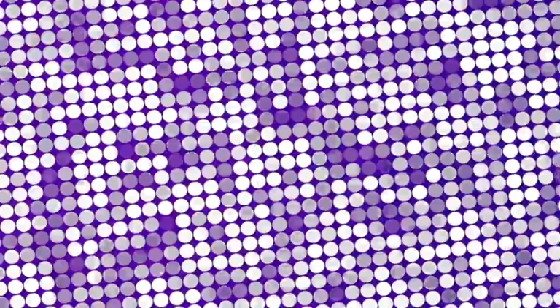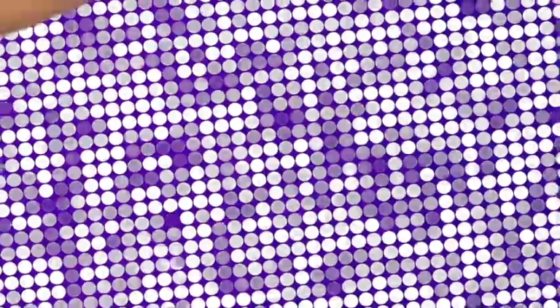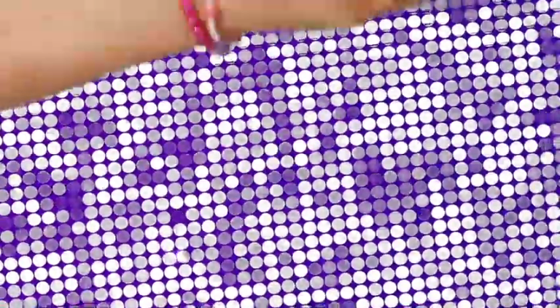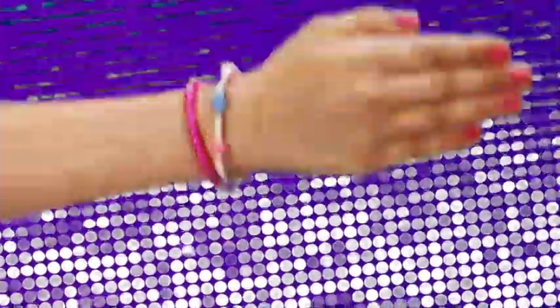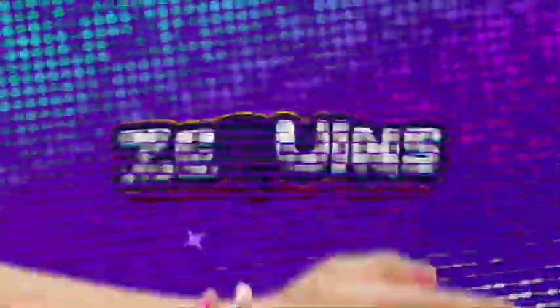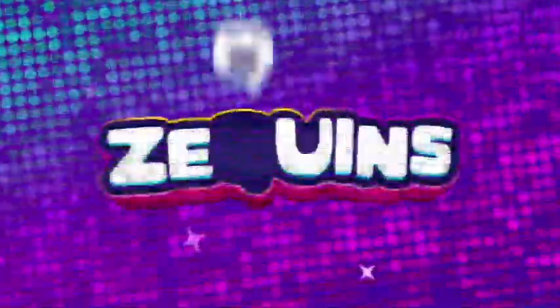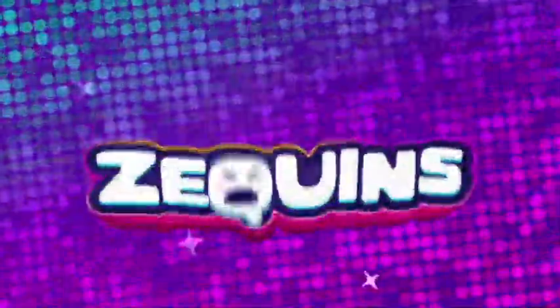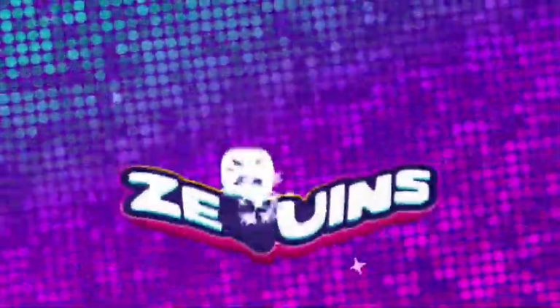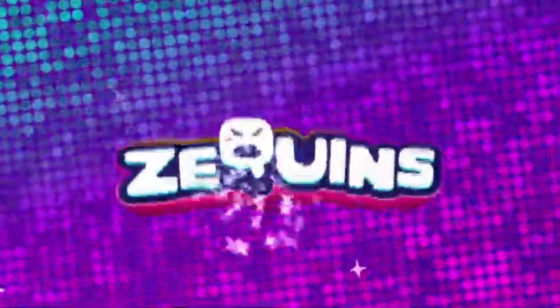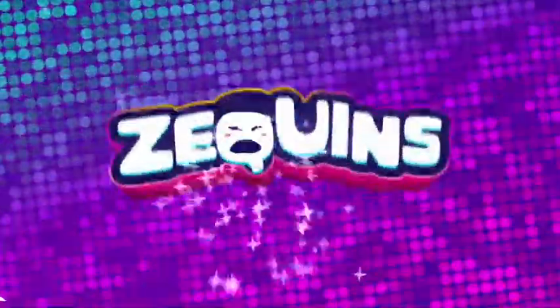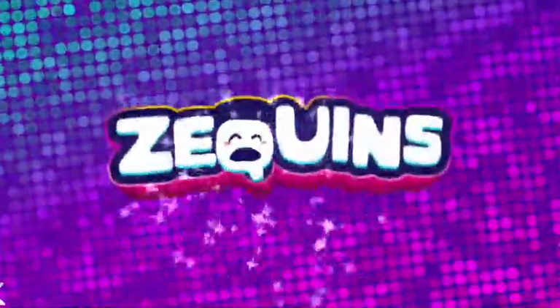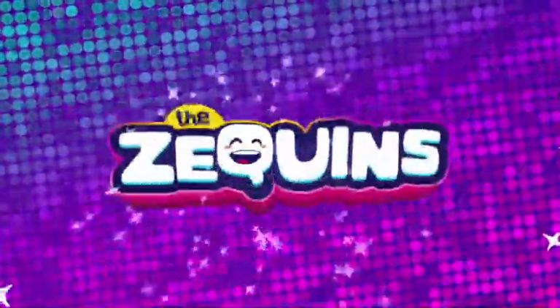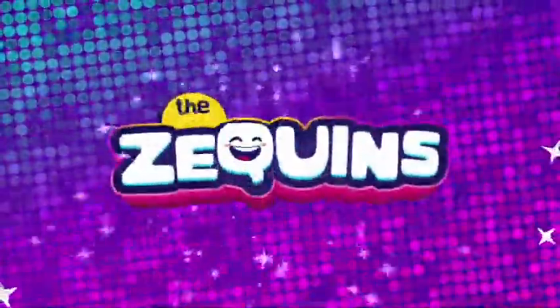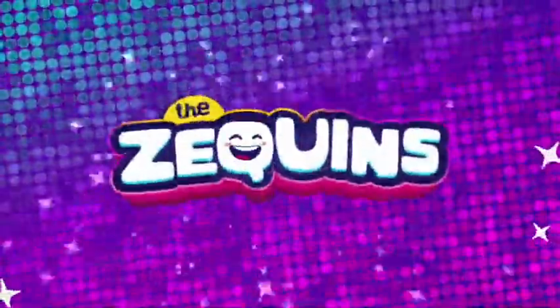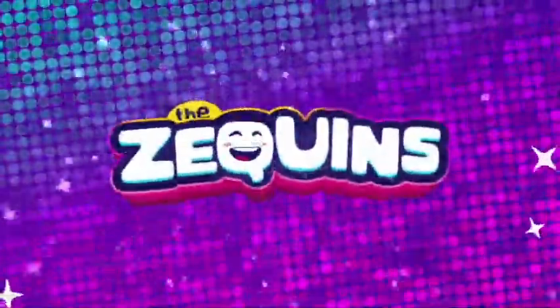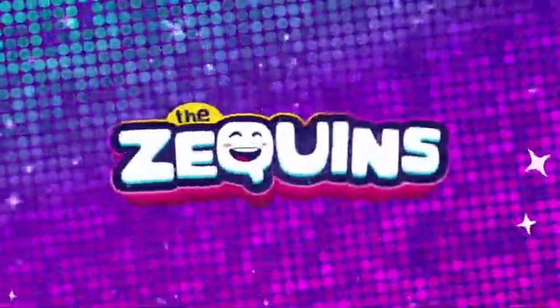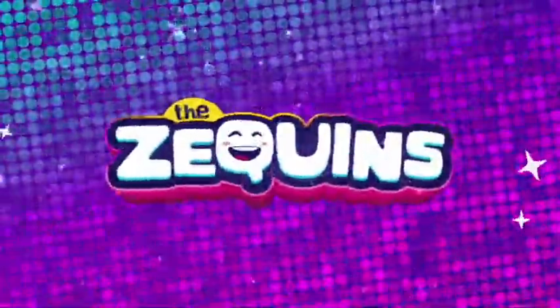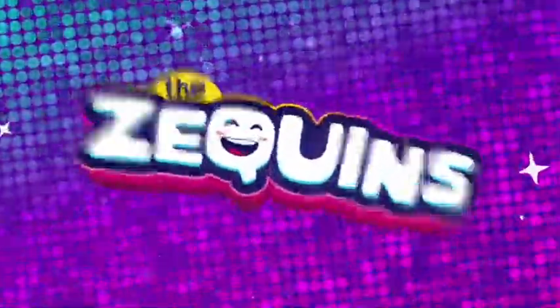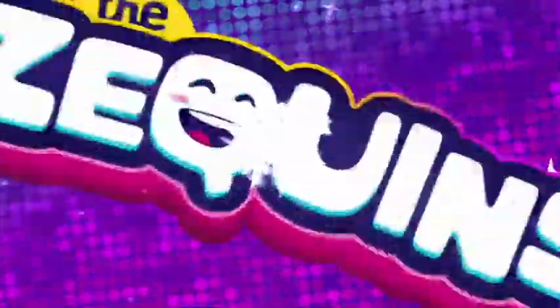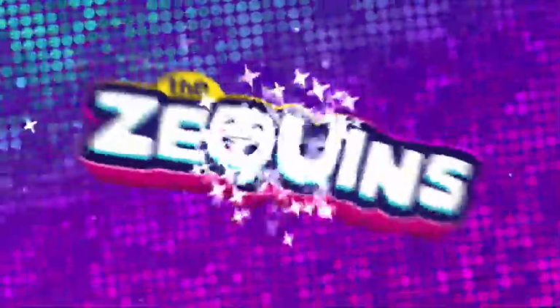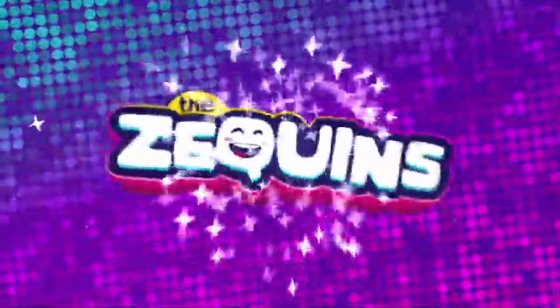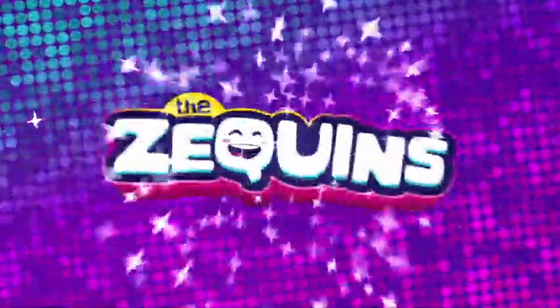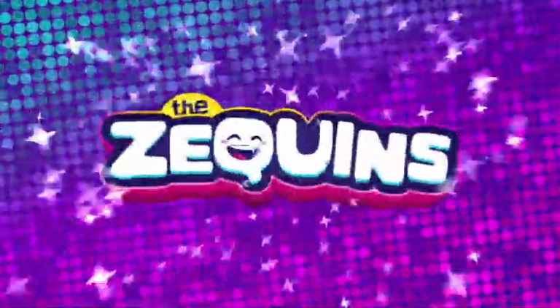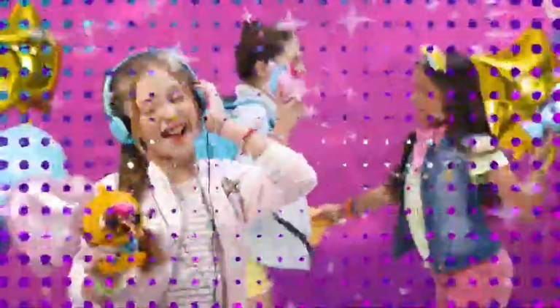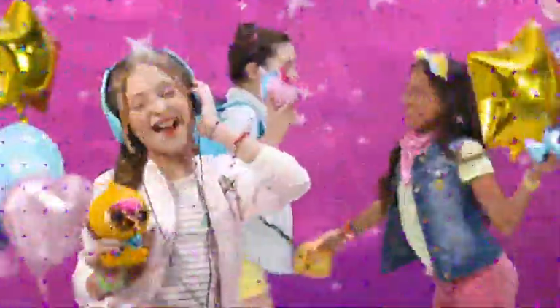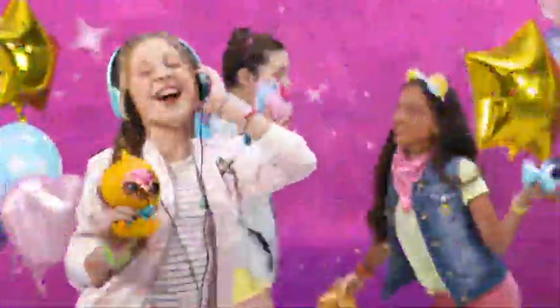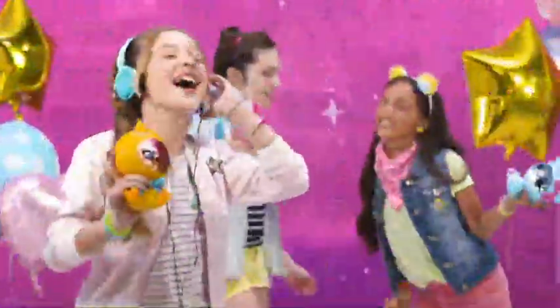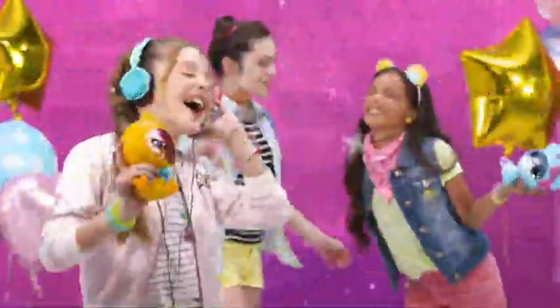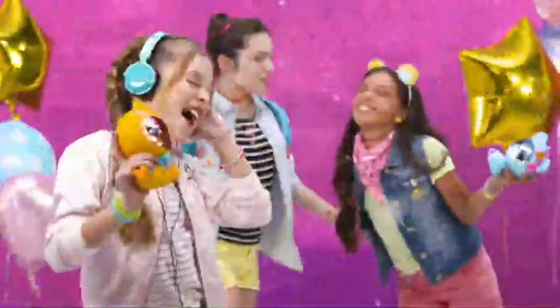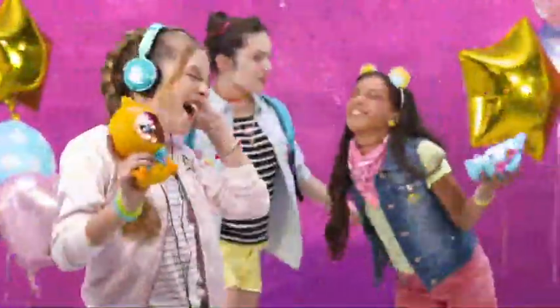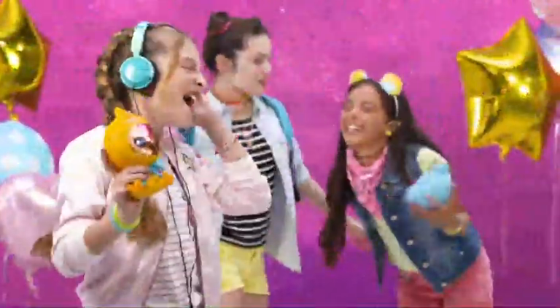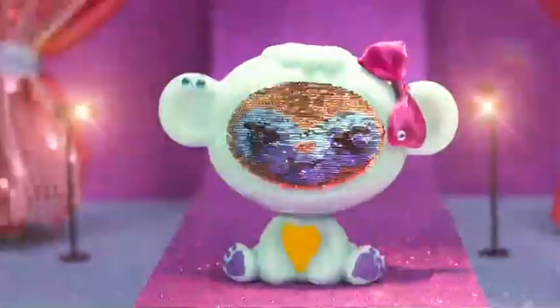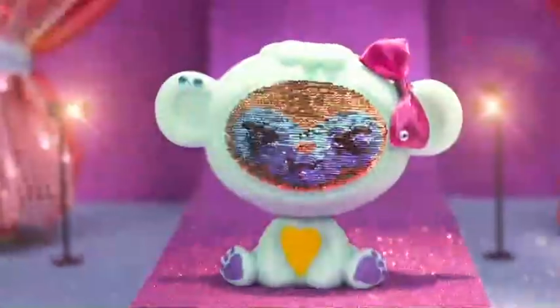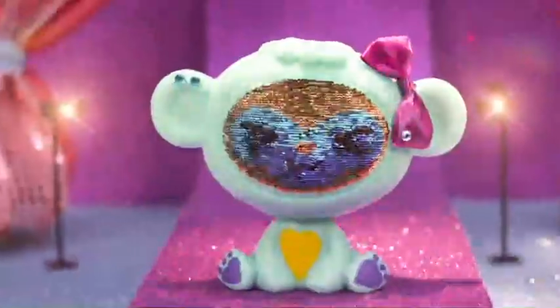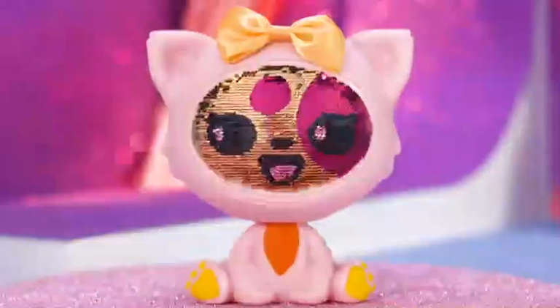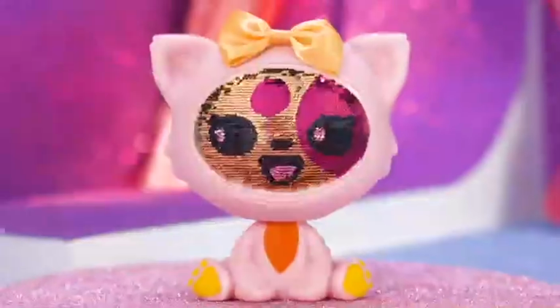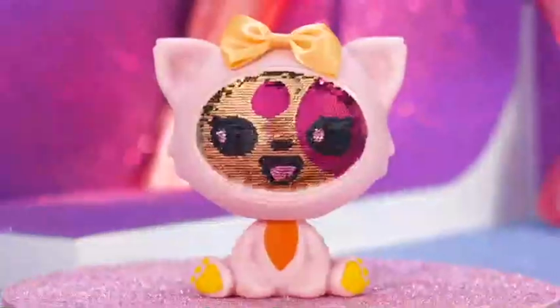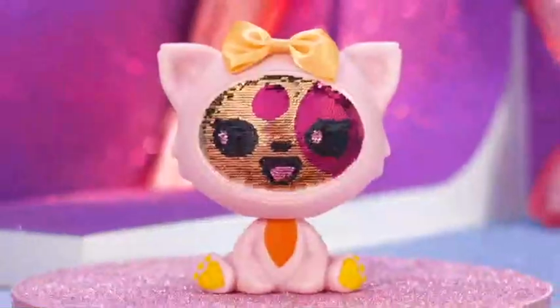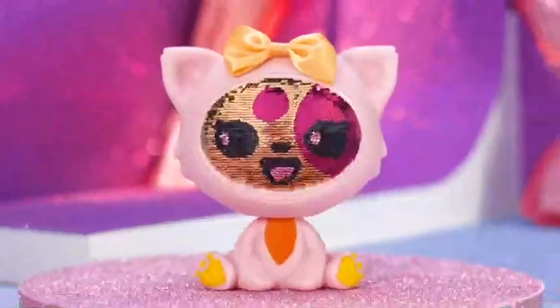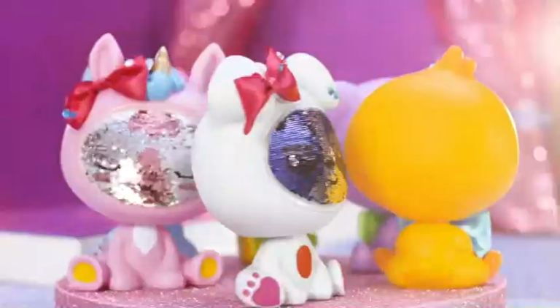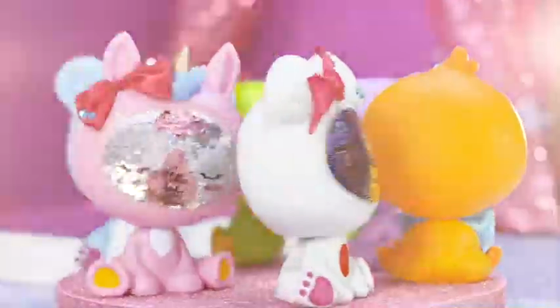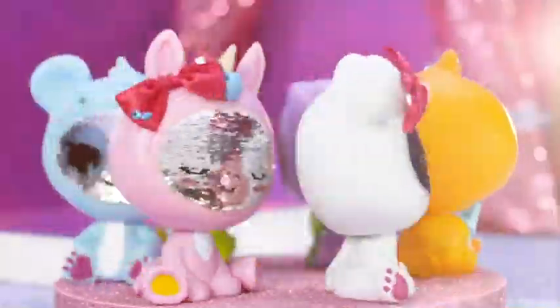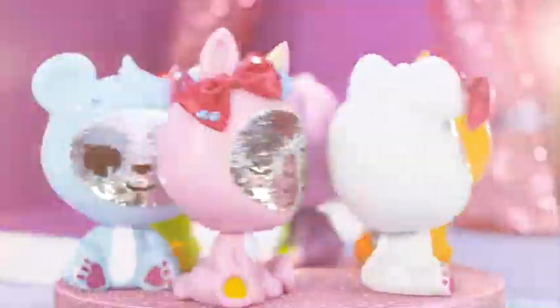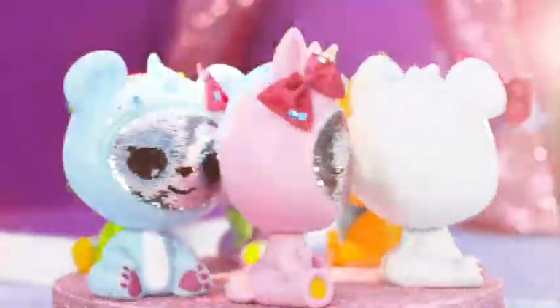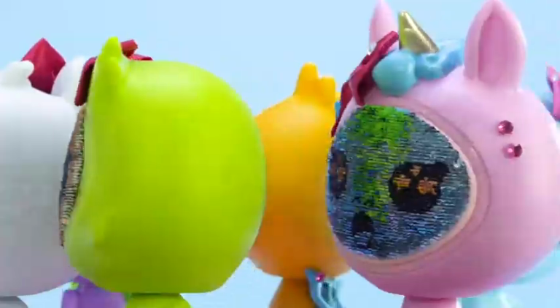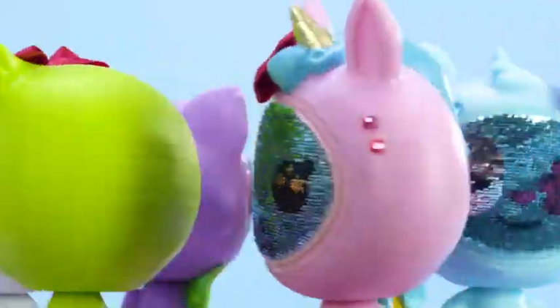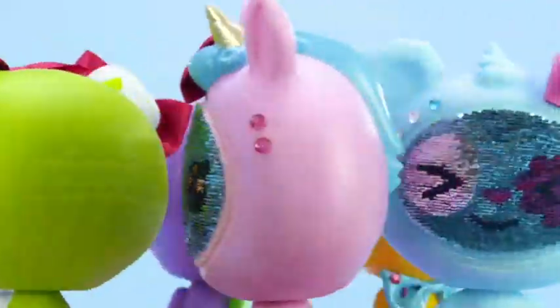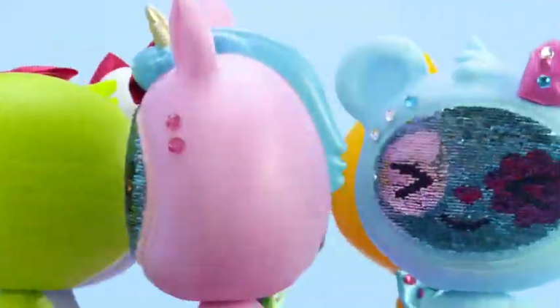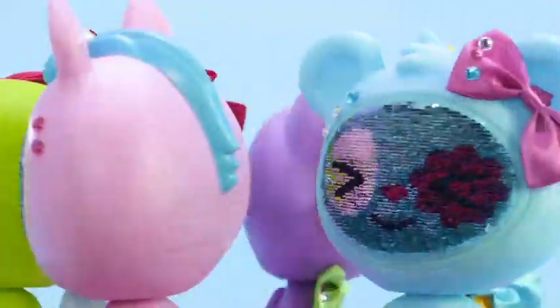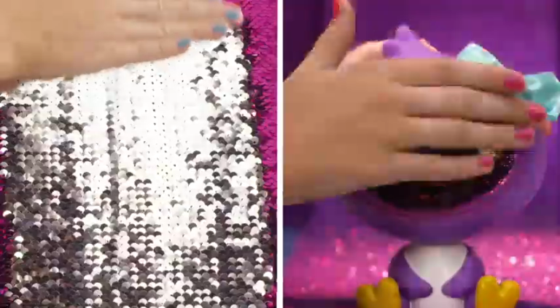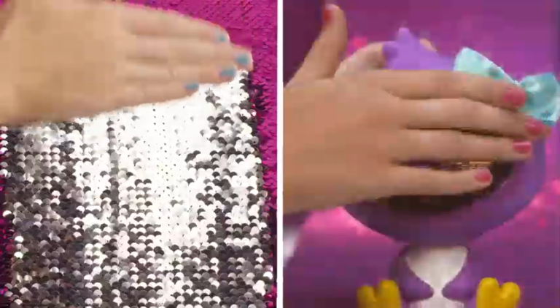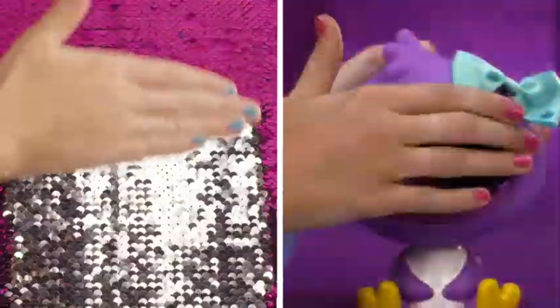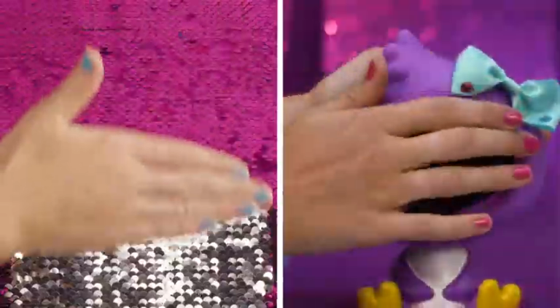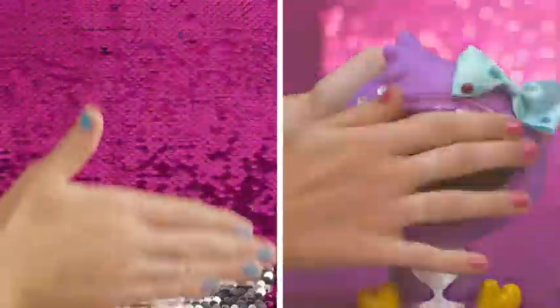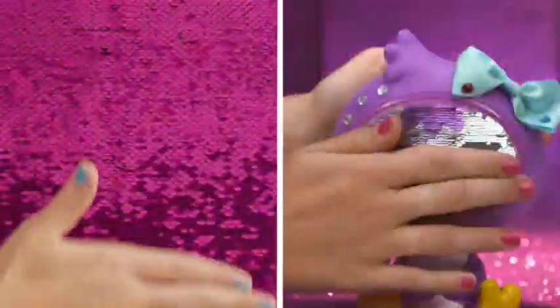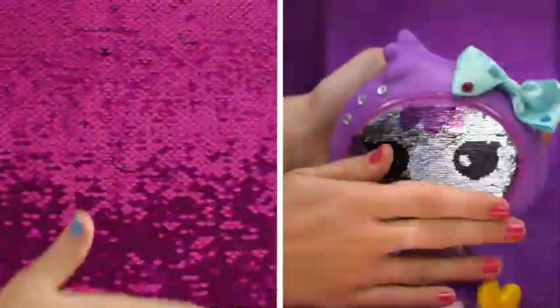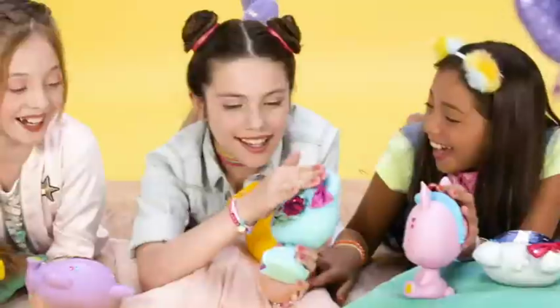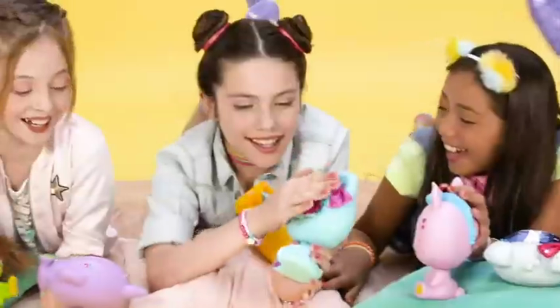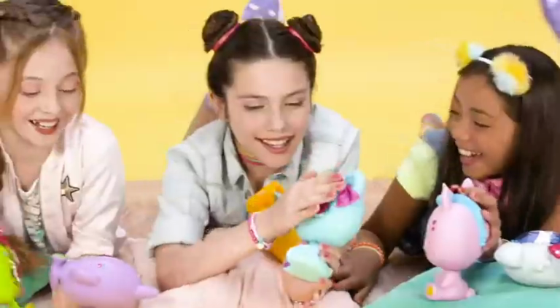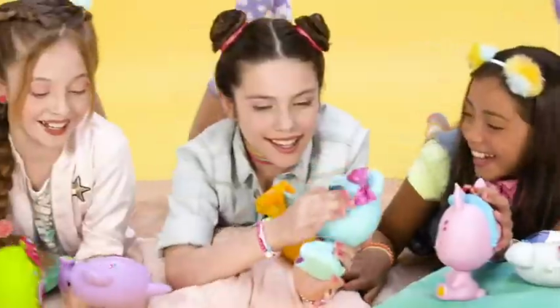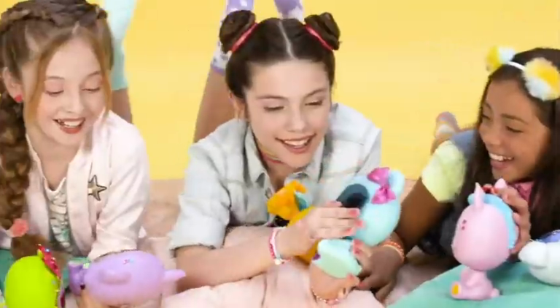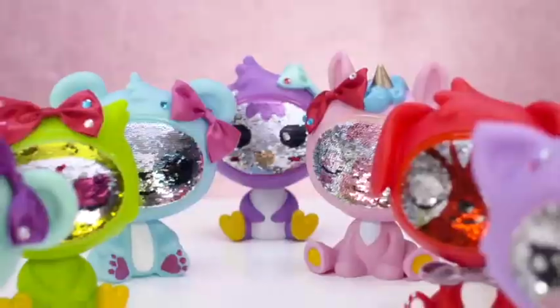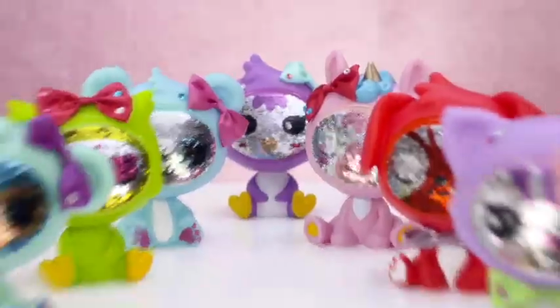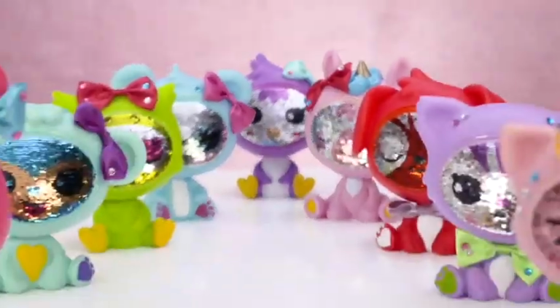Zequins! Emotions on a sparkle! Discover the new fashion sensation with just a swipe of your hand. So cool!